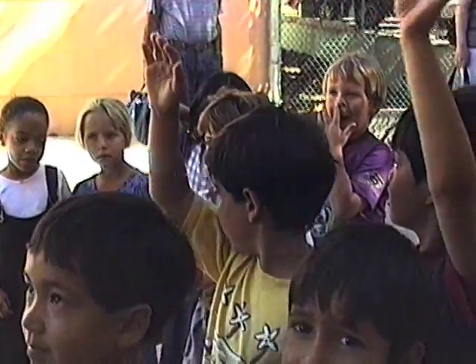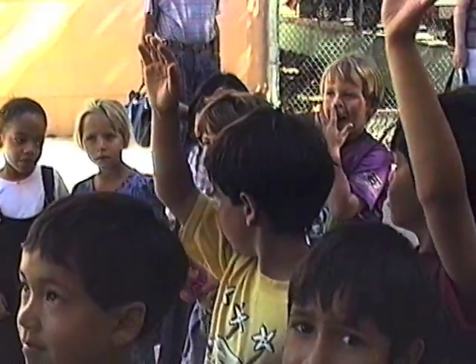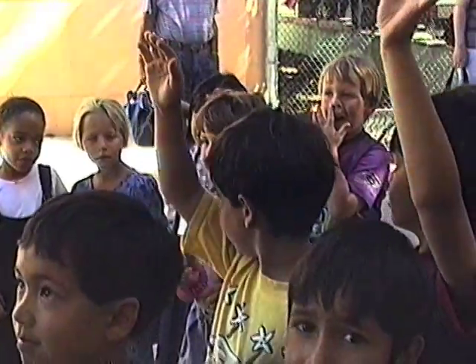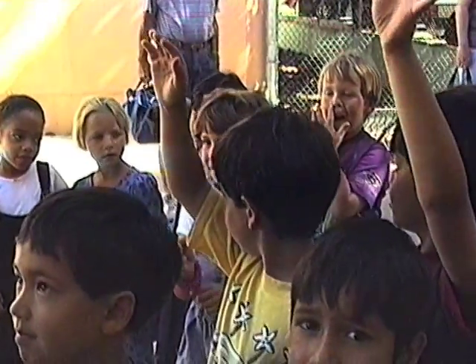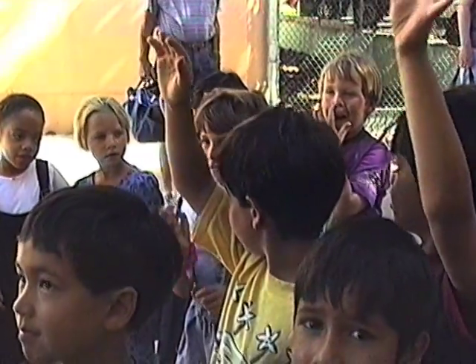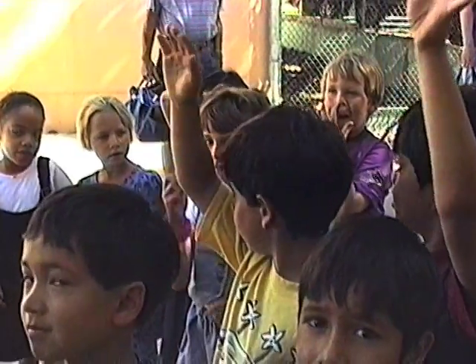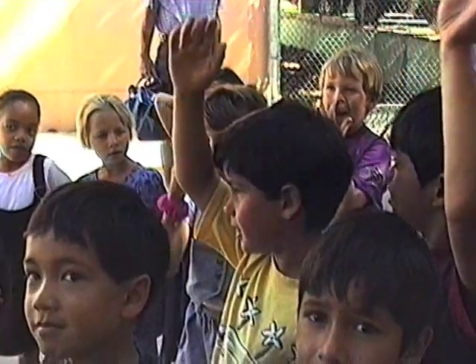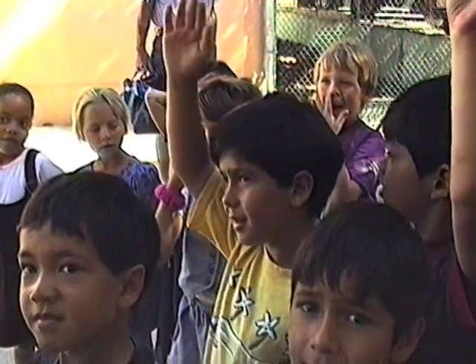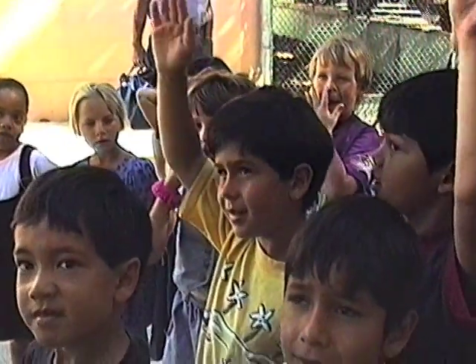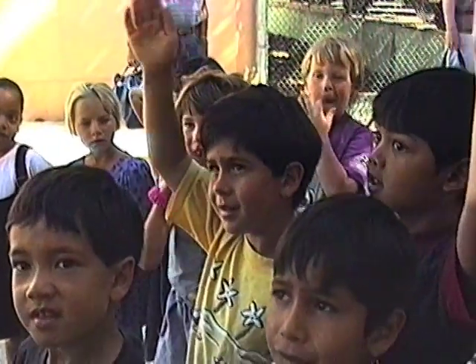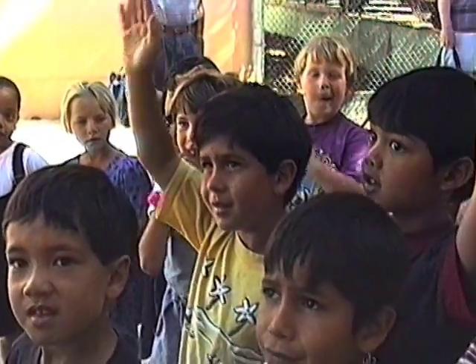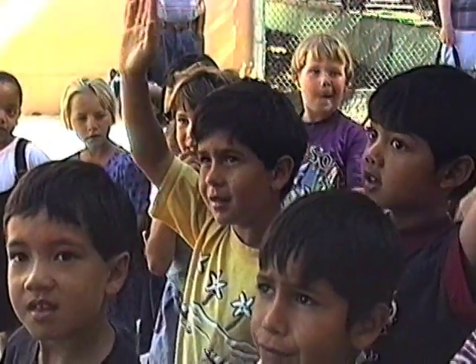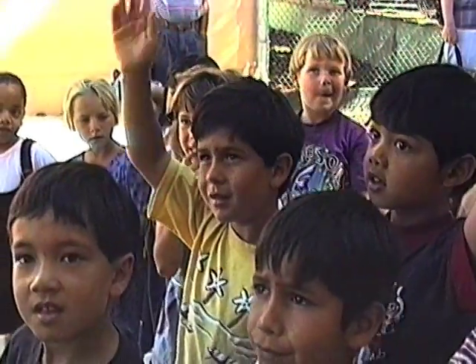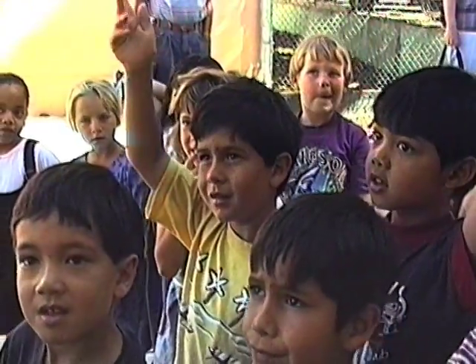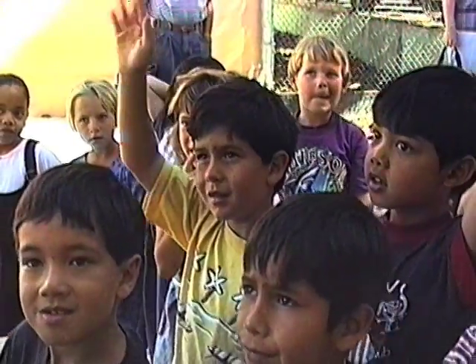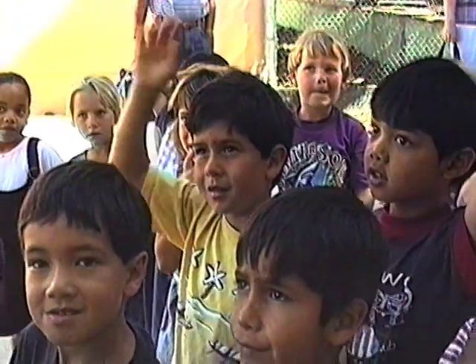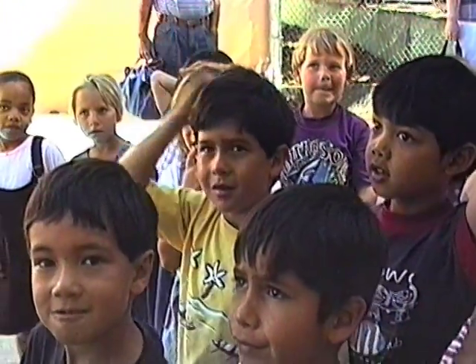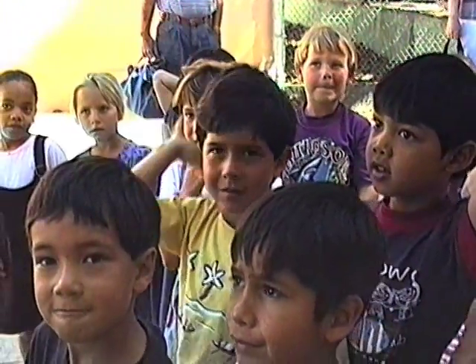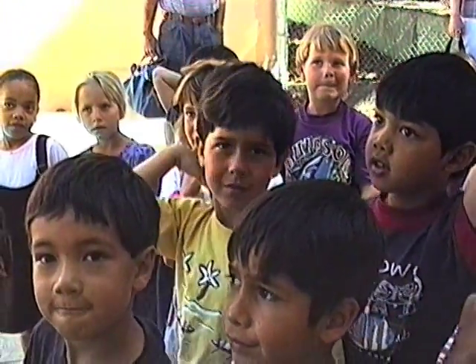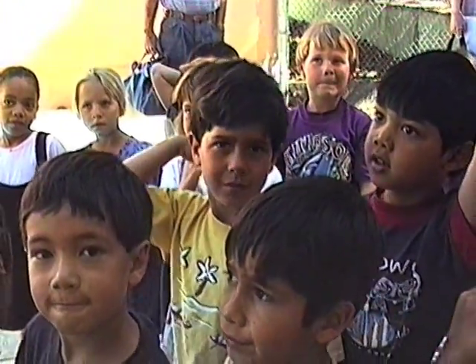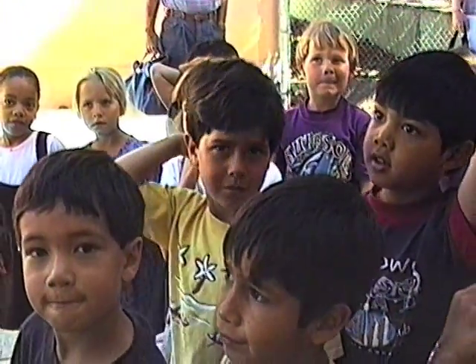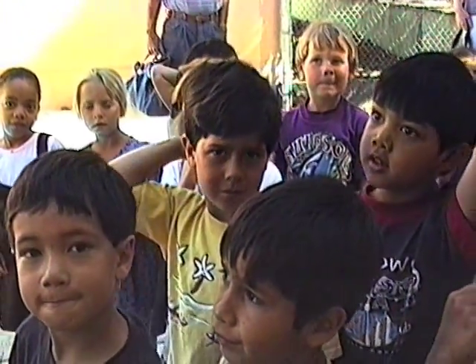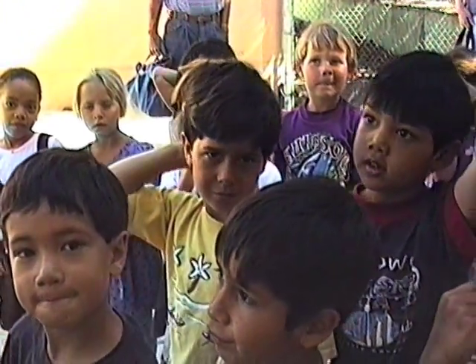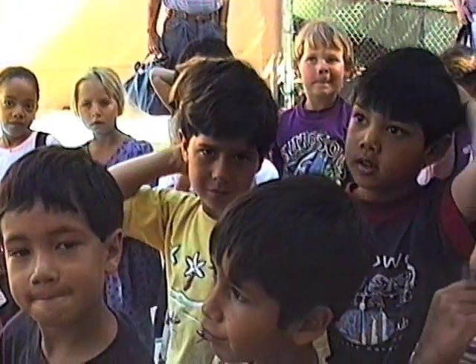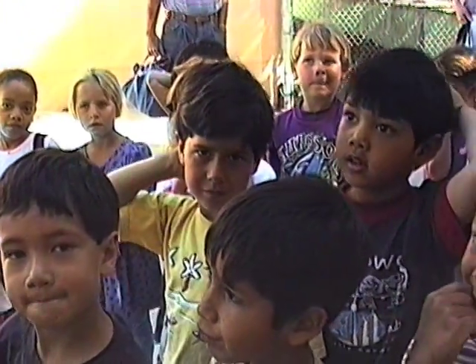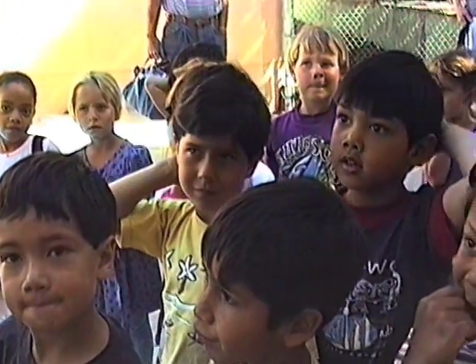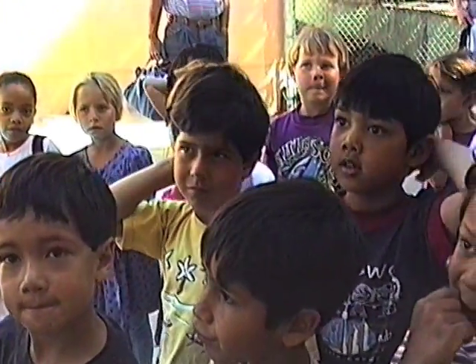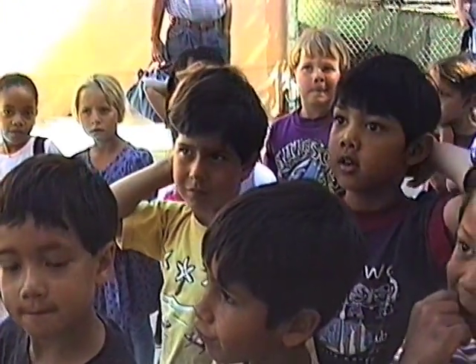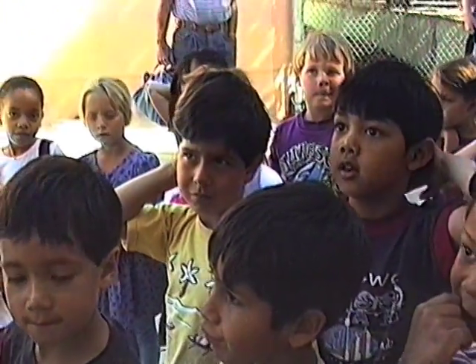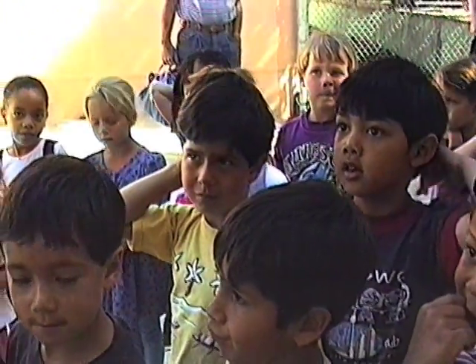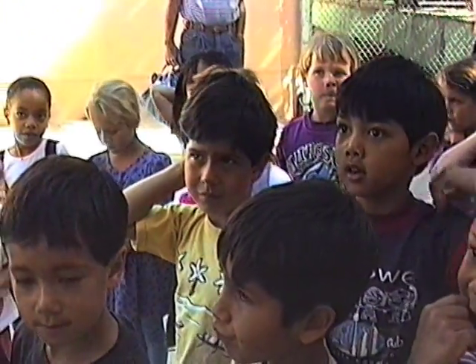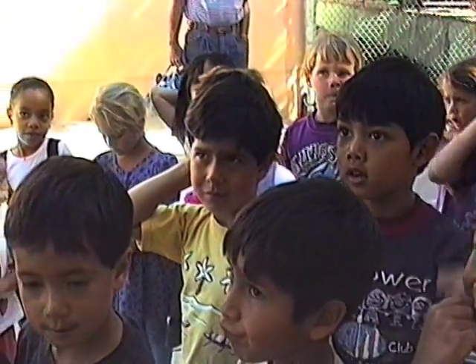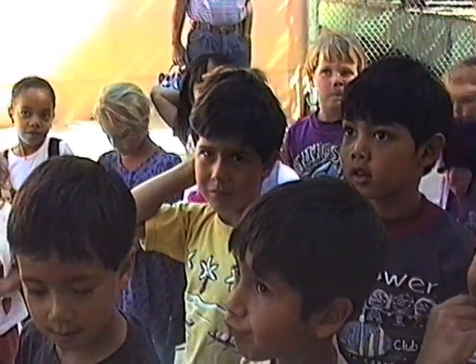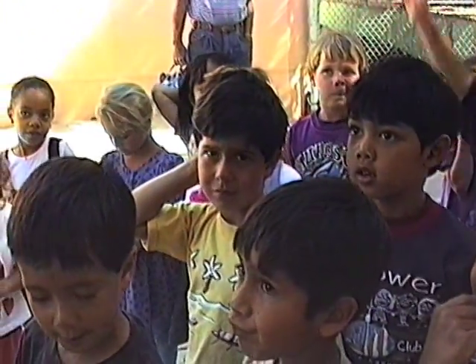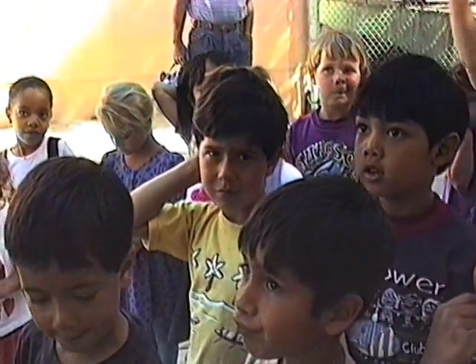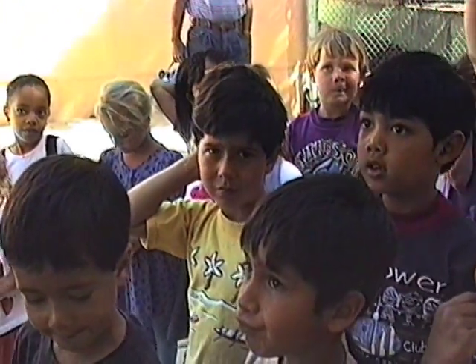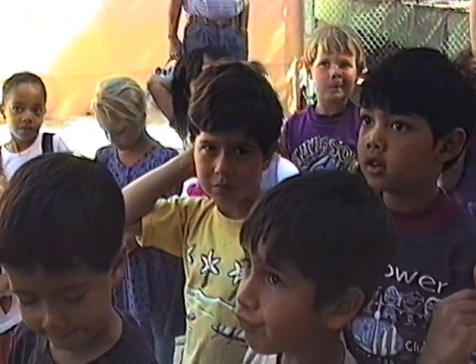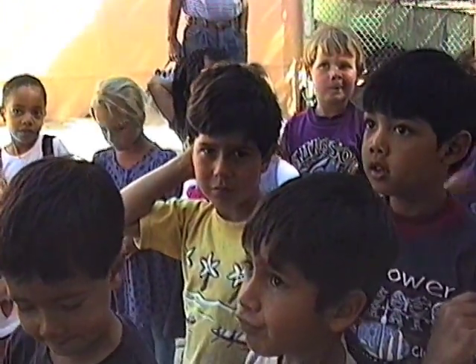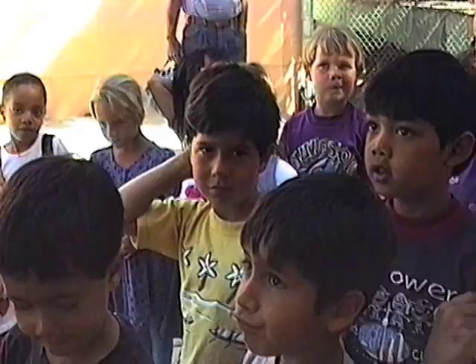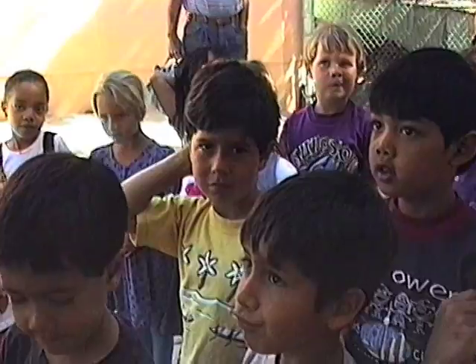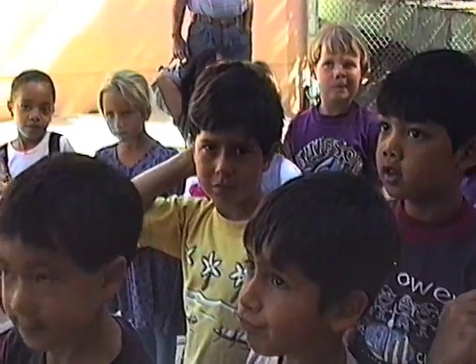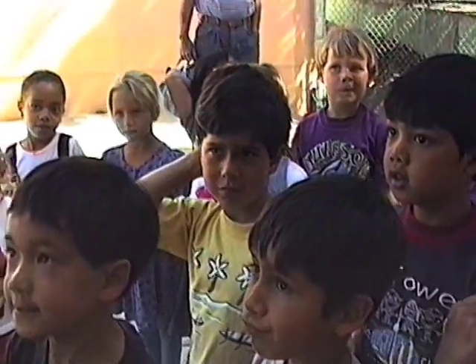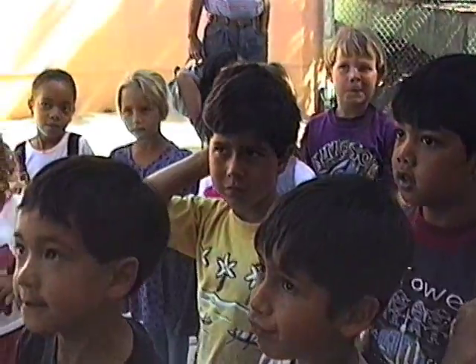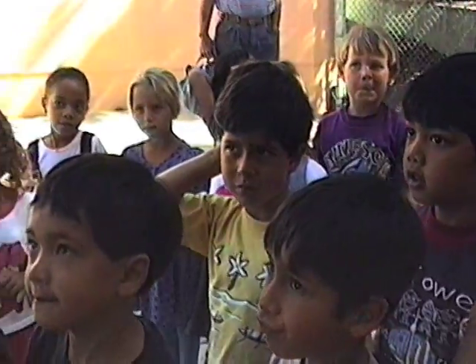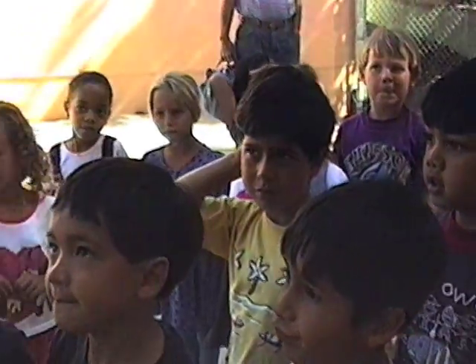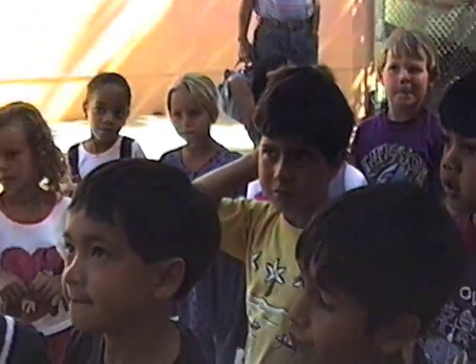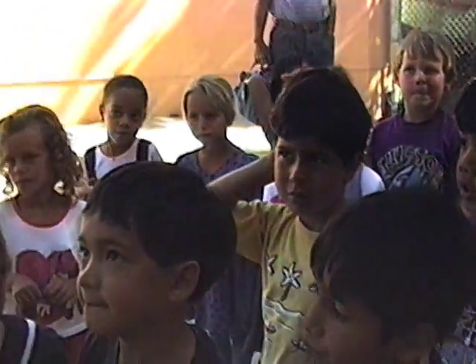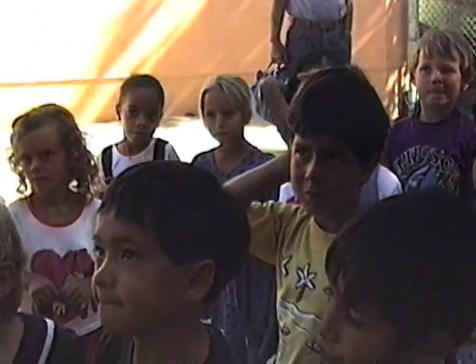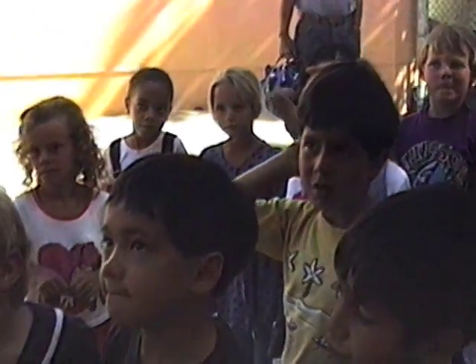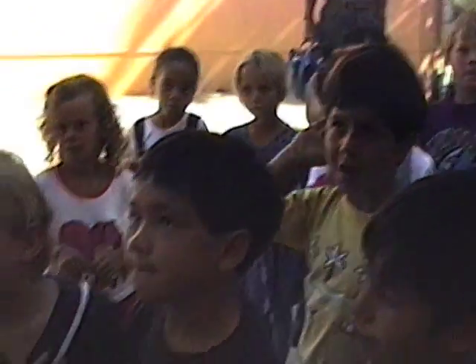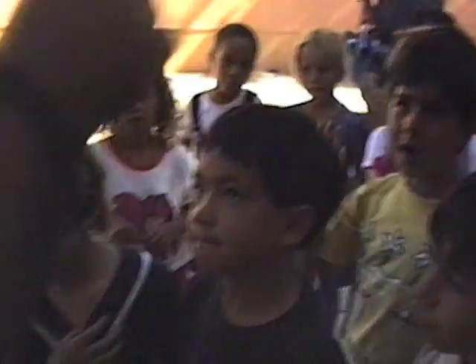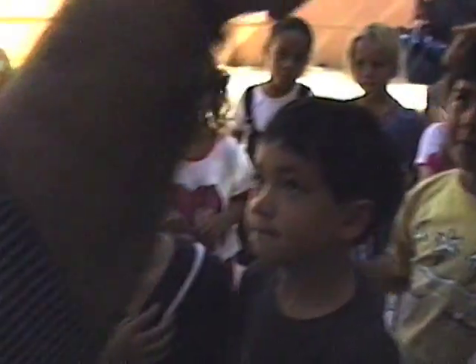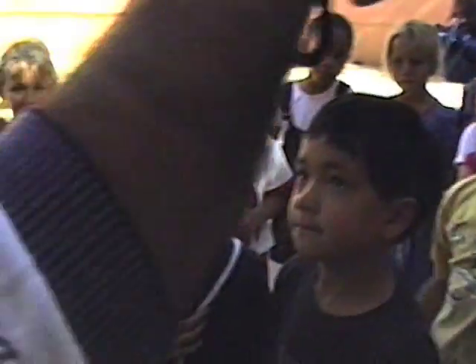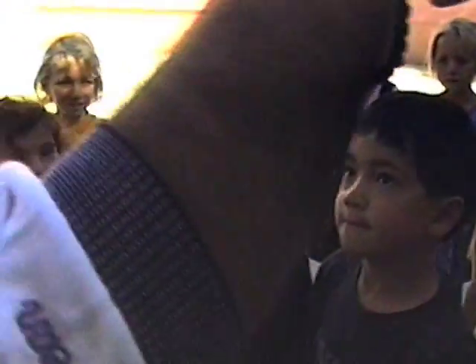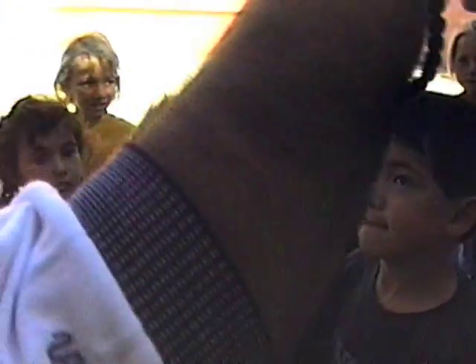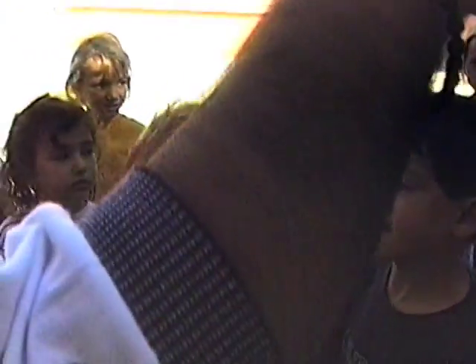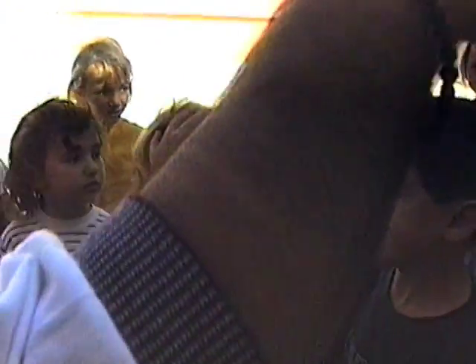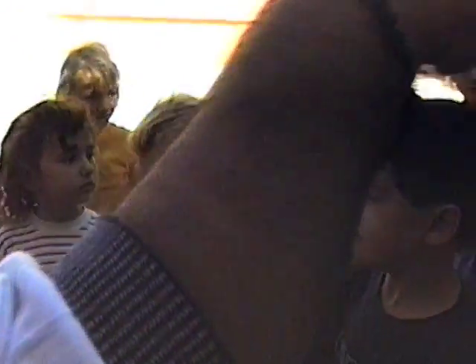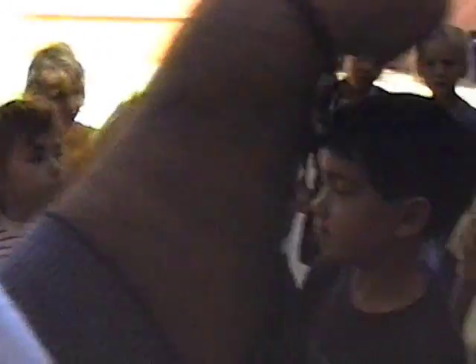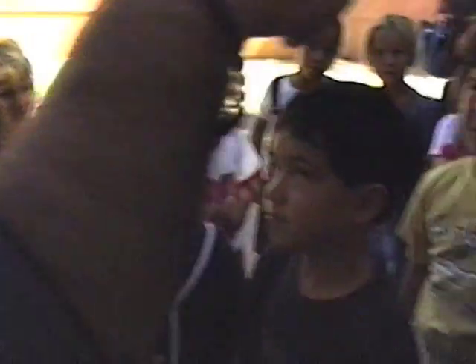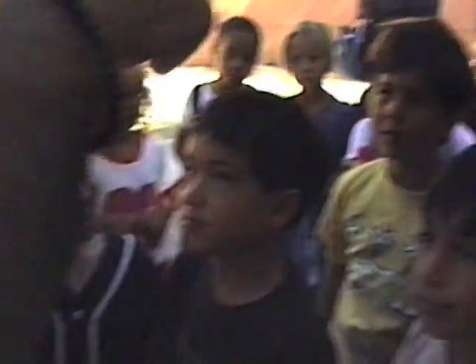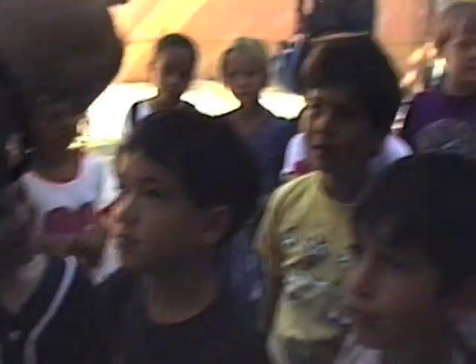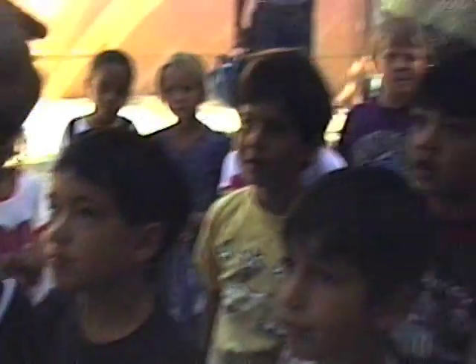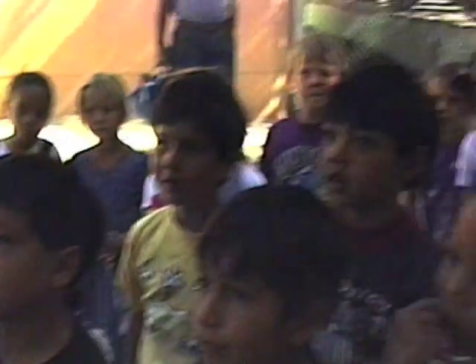Come on — whoever has a question, just say your name. I'm Cody. Hi, Cody. I'm Matthew. Hi, Matthew.